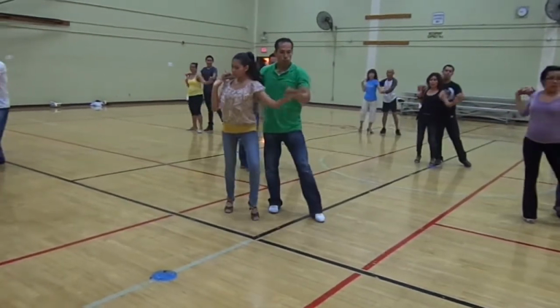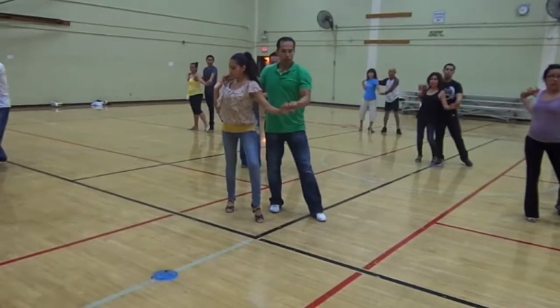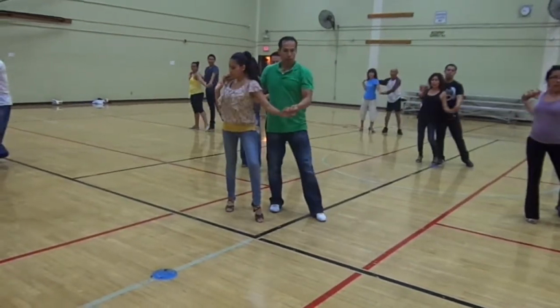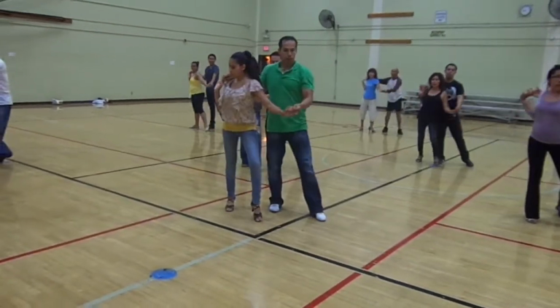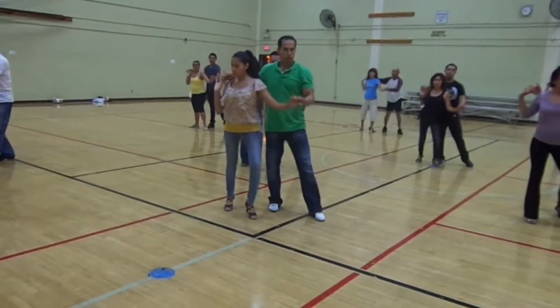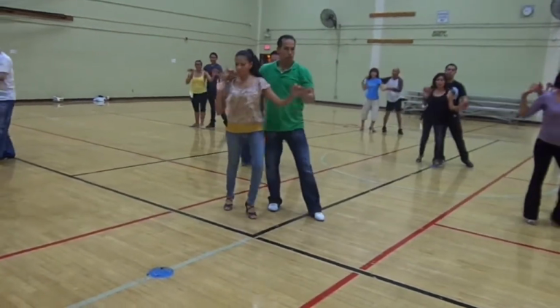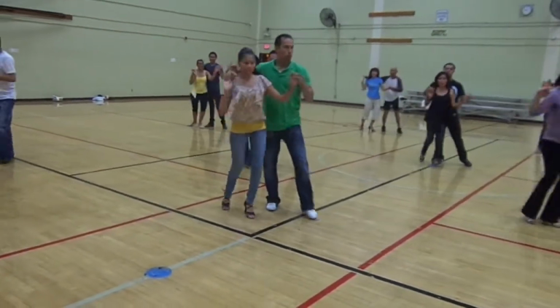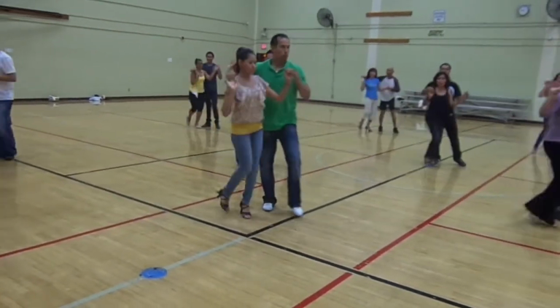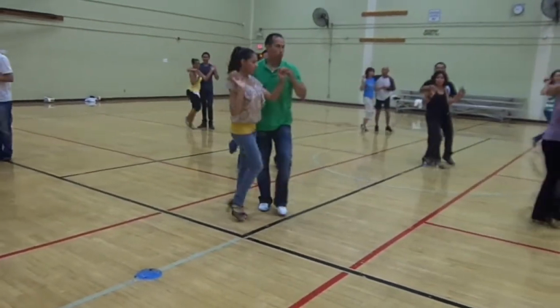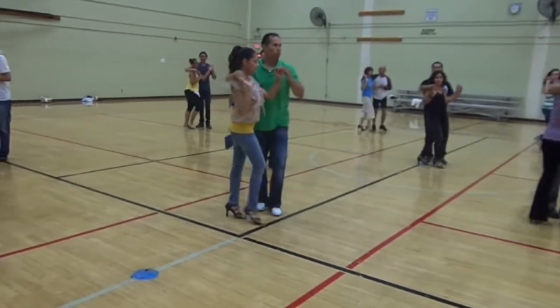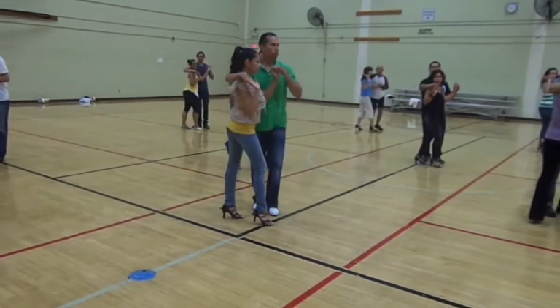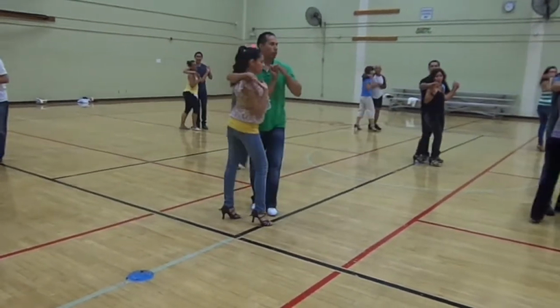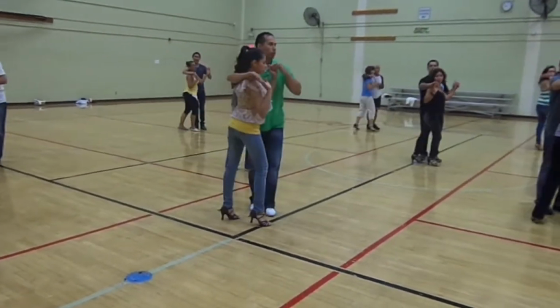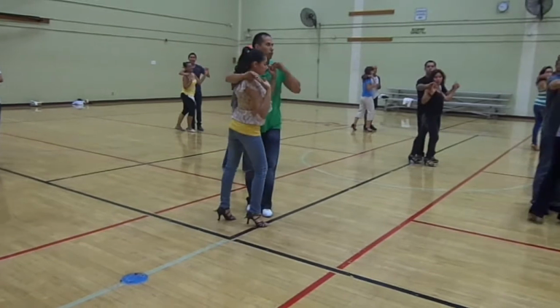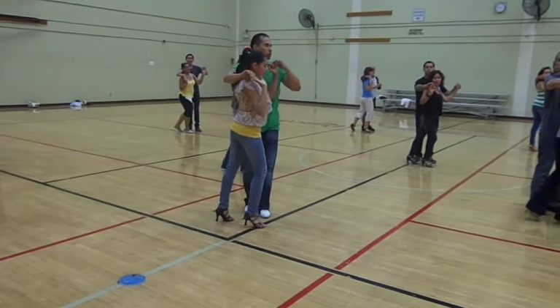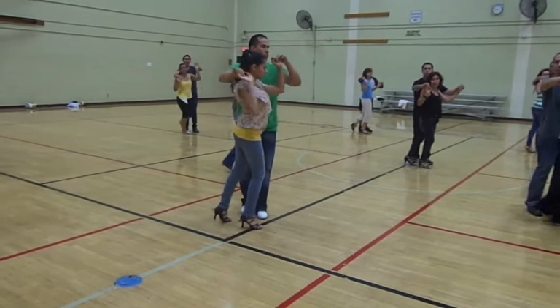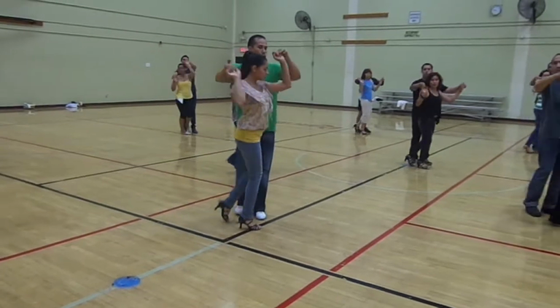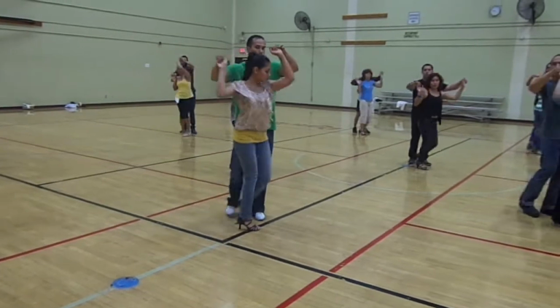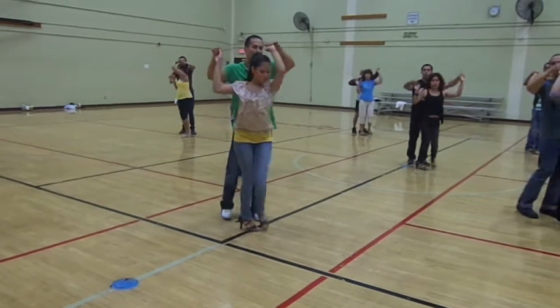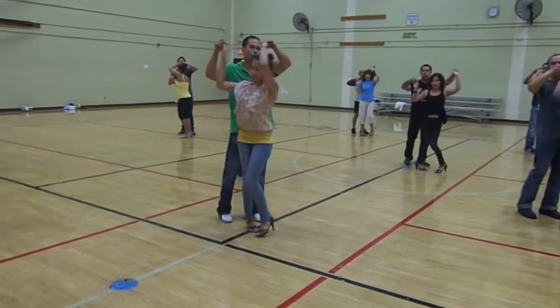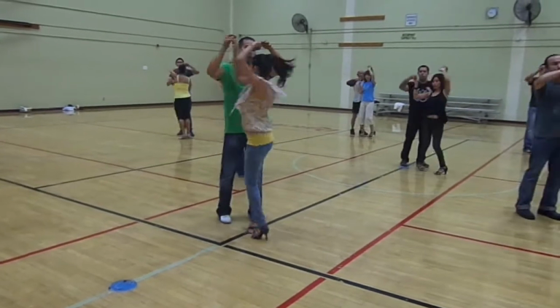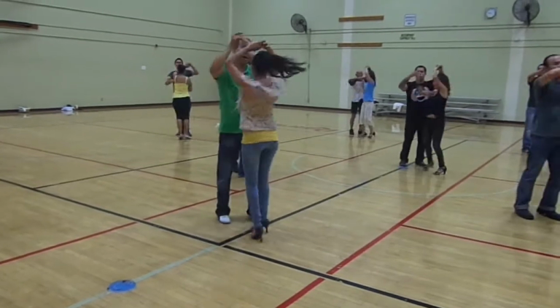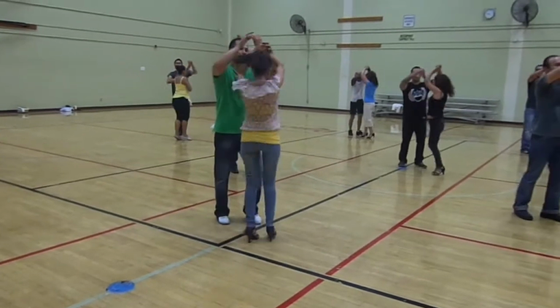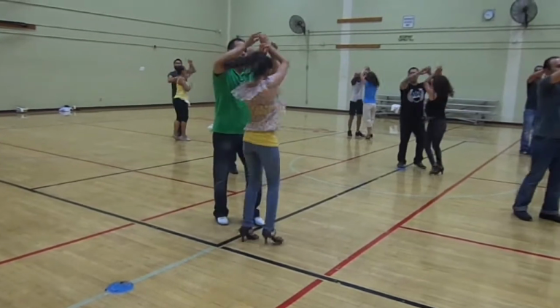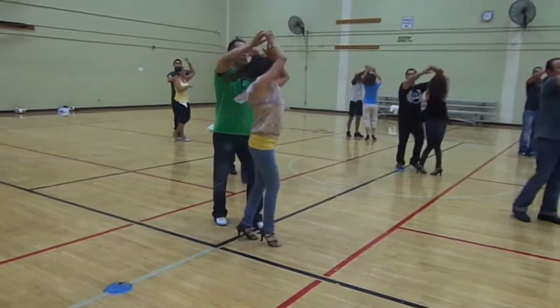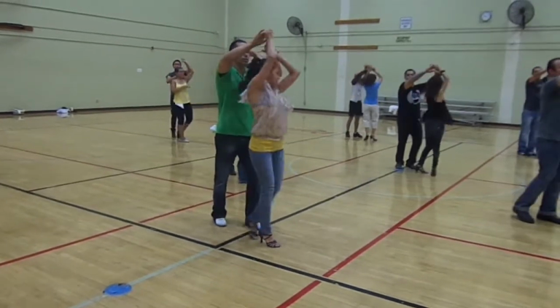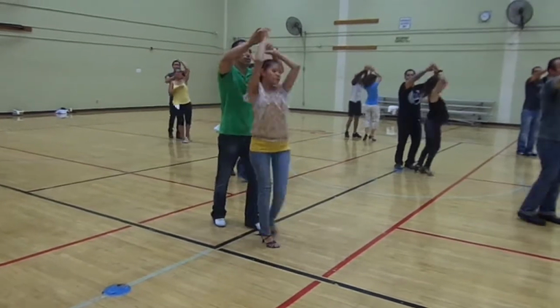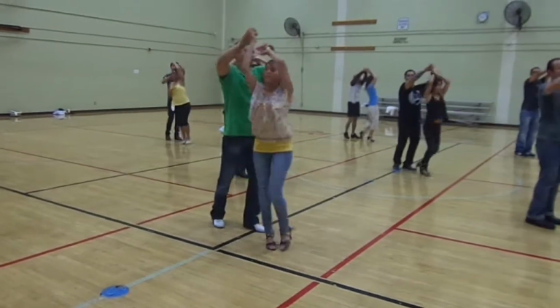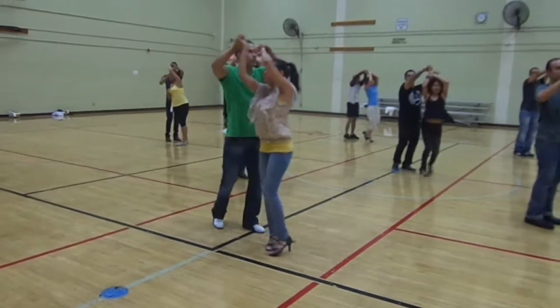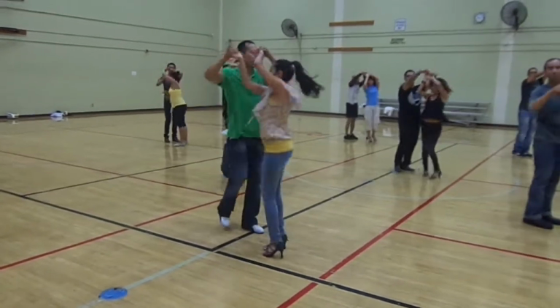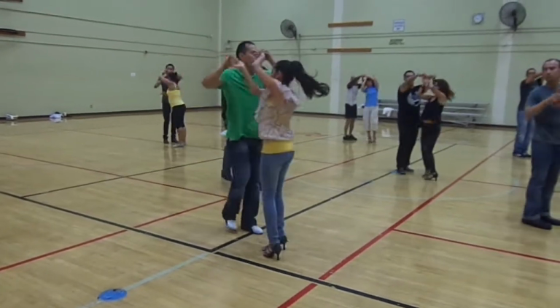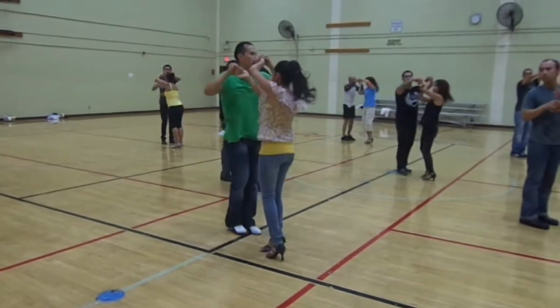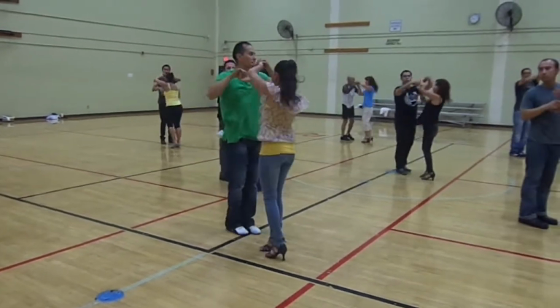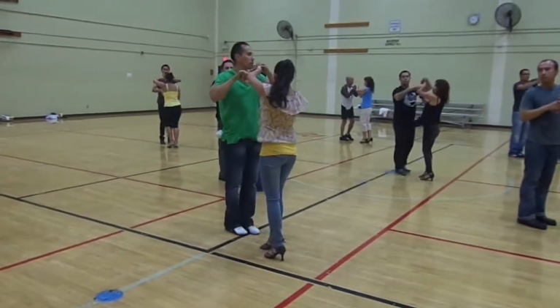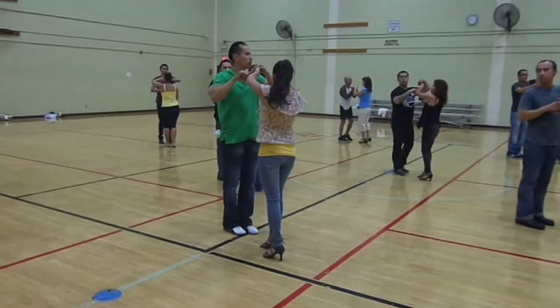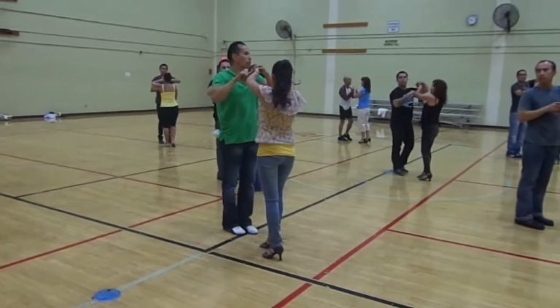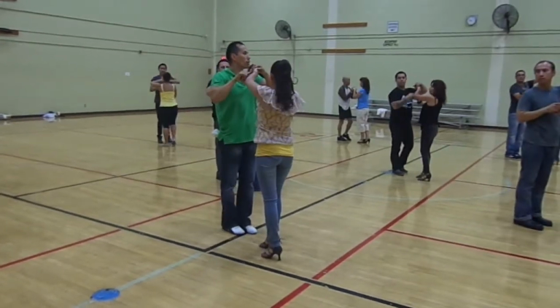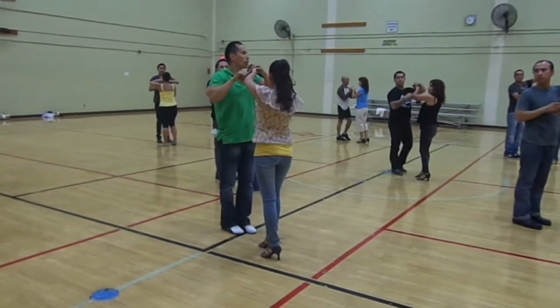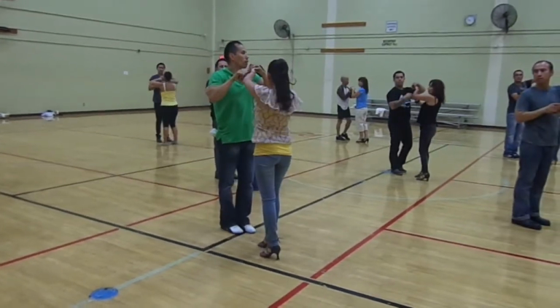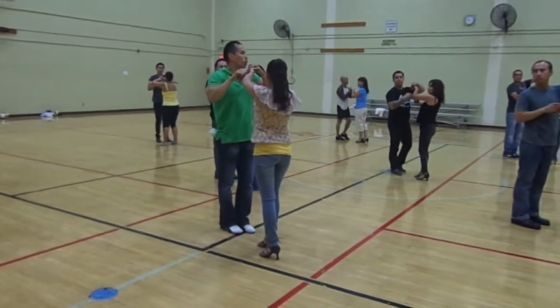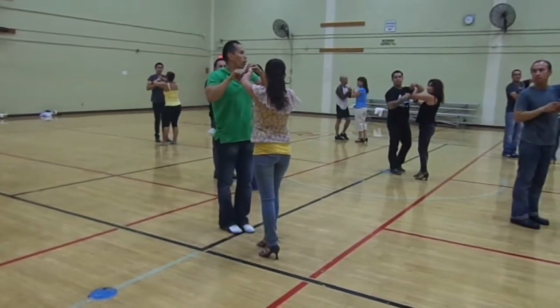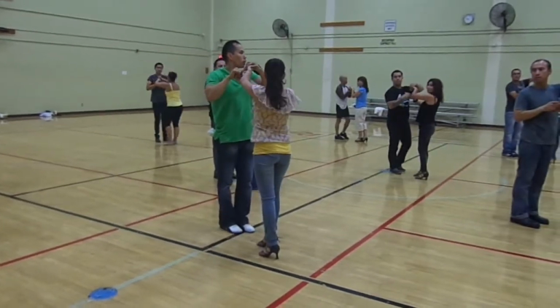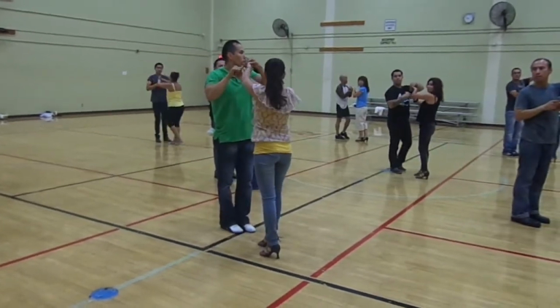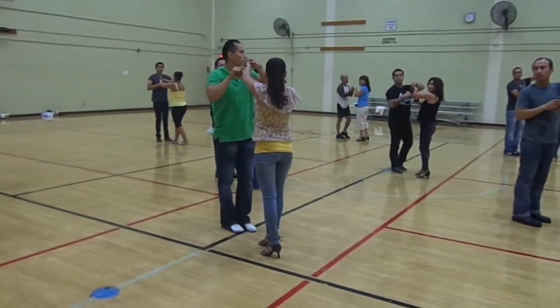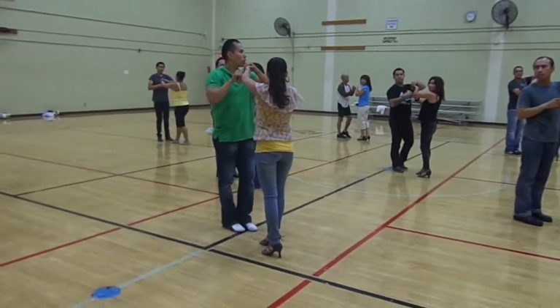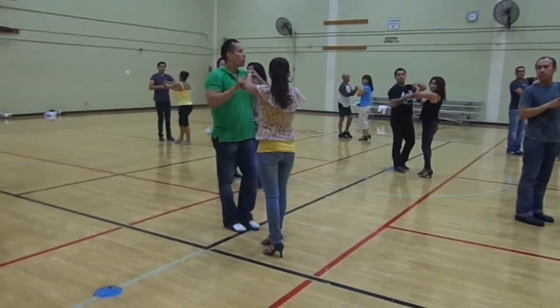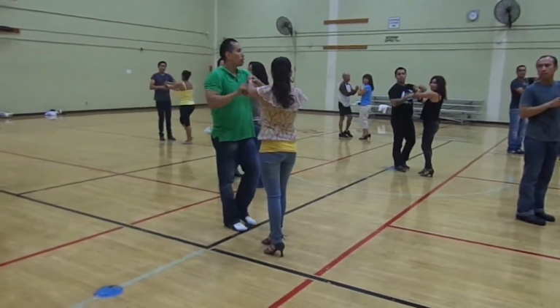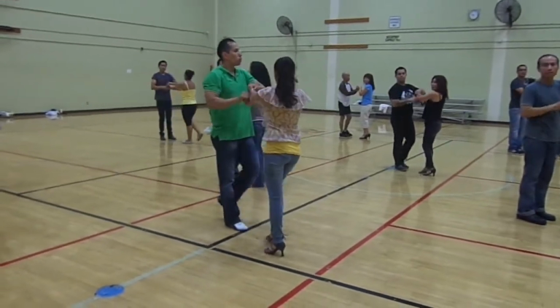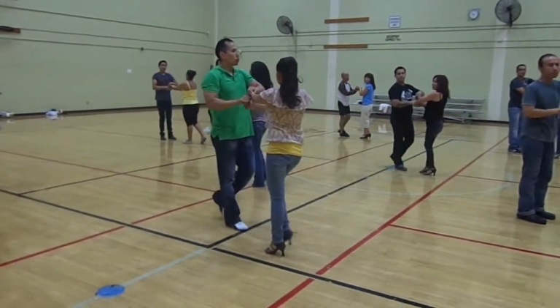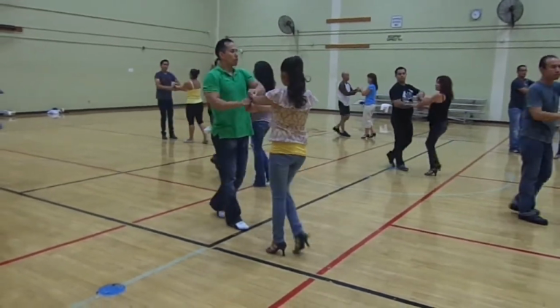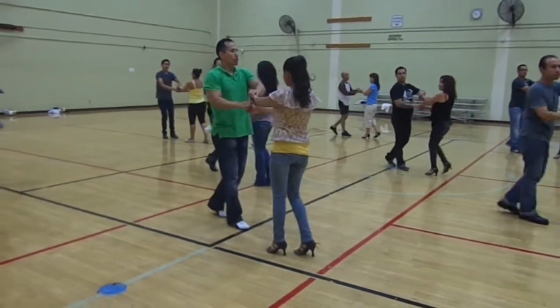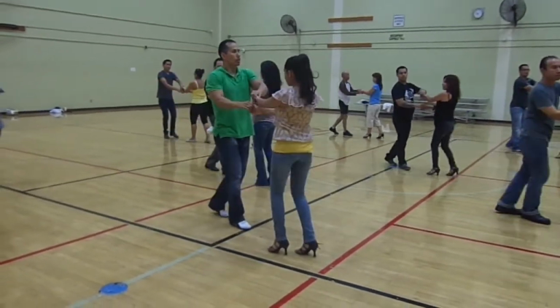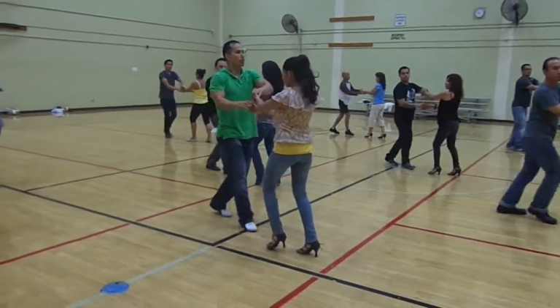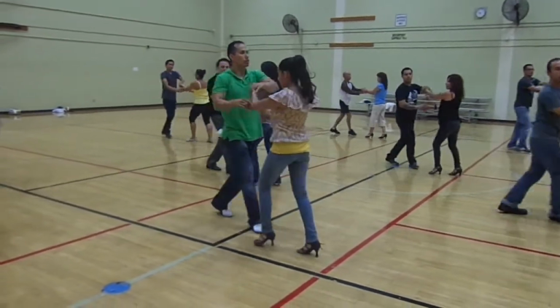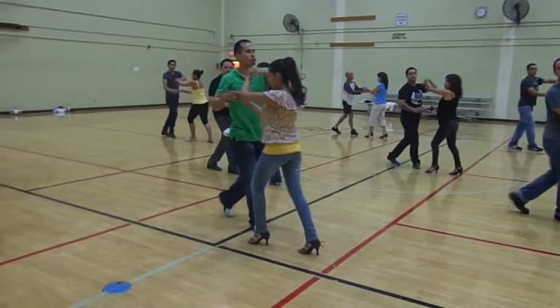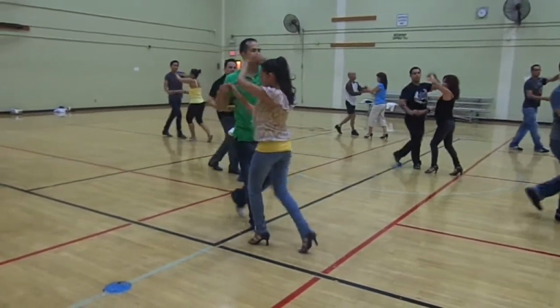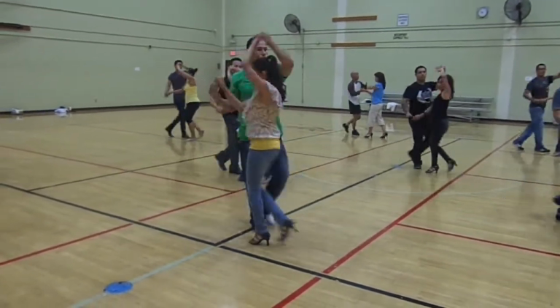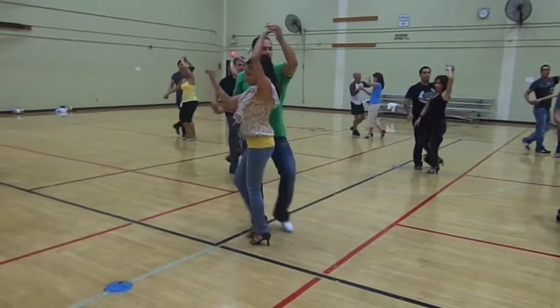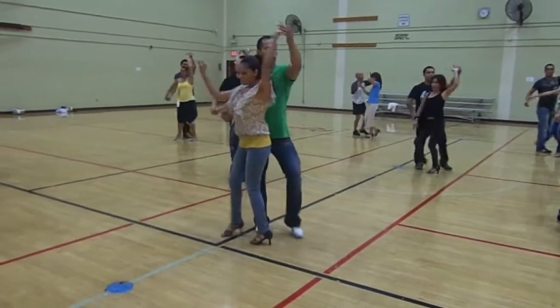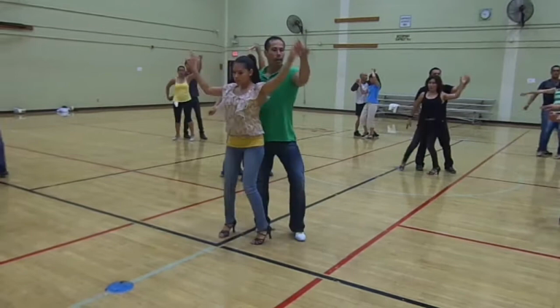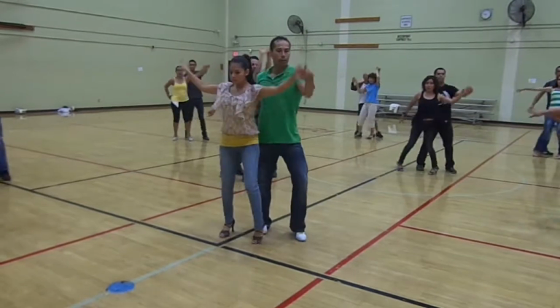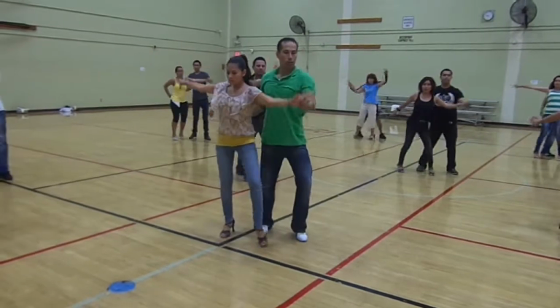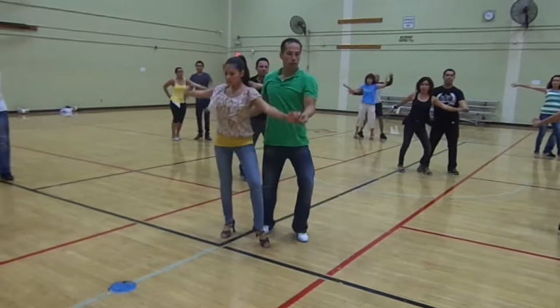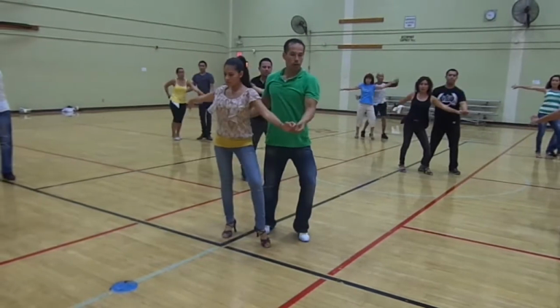One, two, three, keep the turn, five, six, and seven. Hold up, one, two, and three.